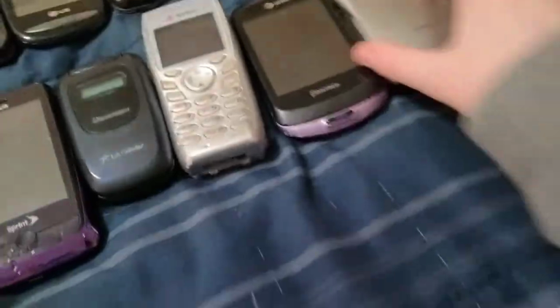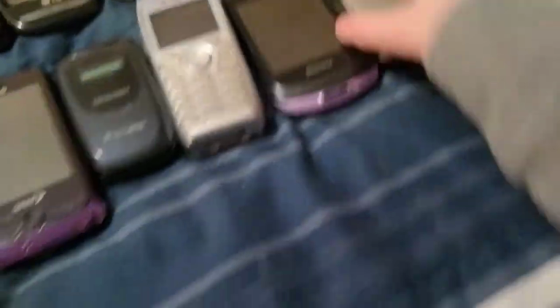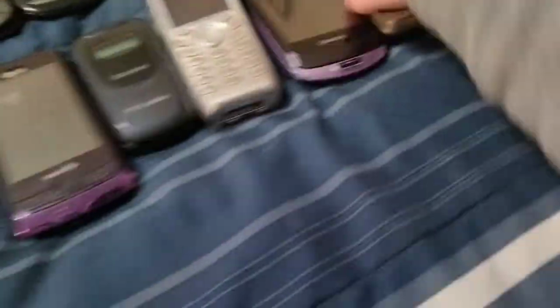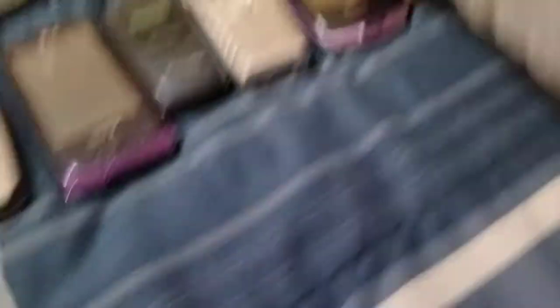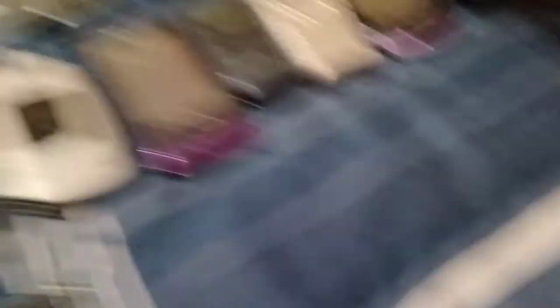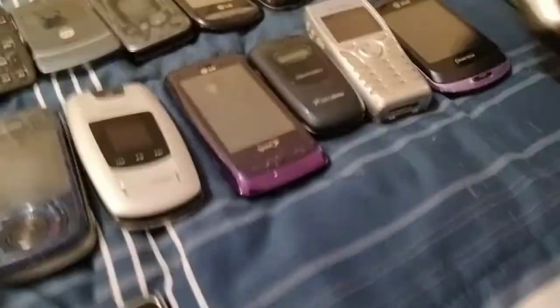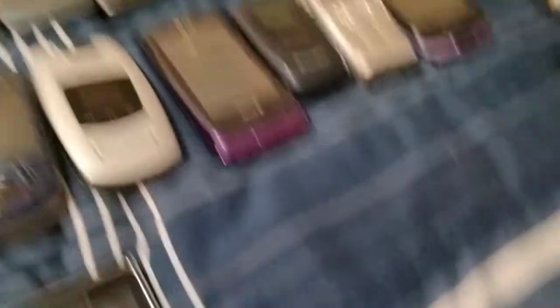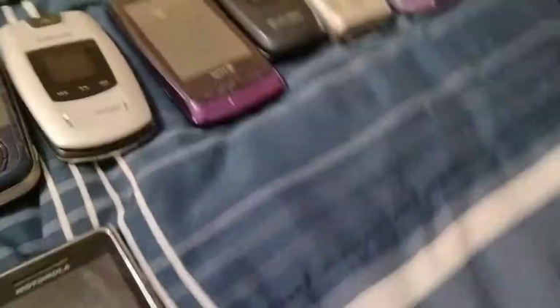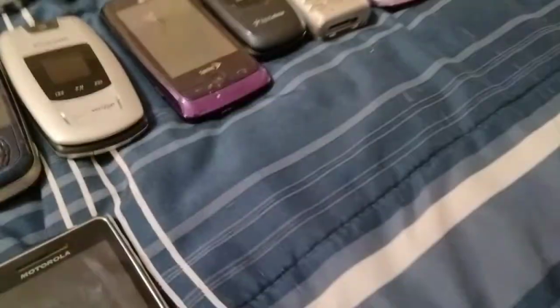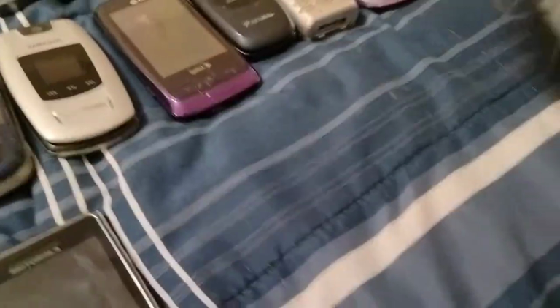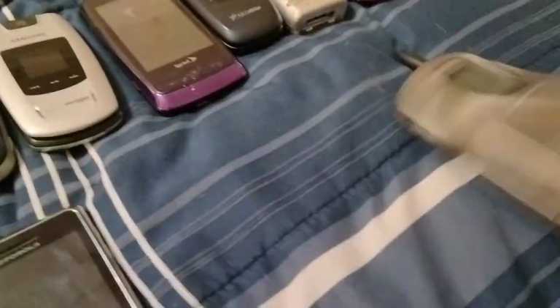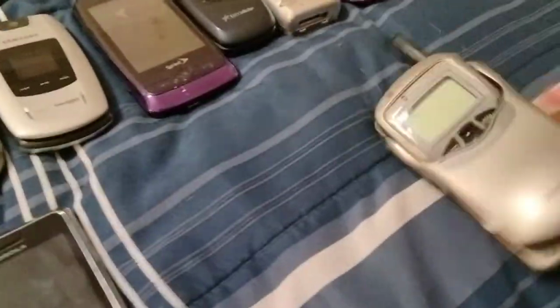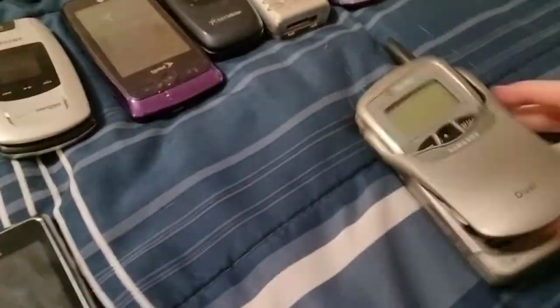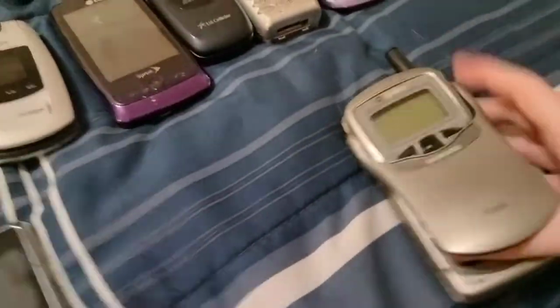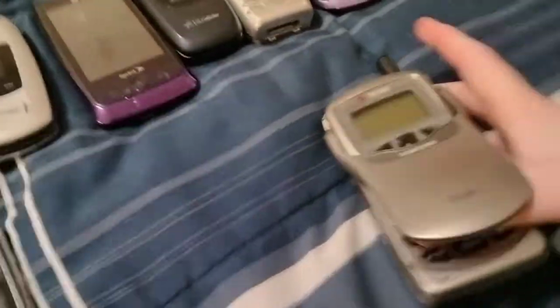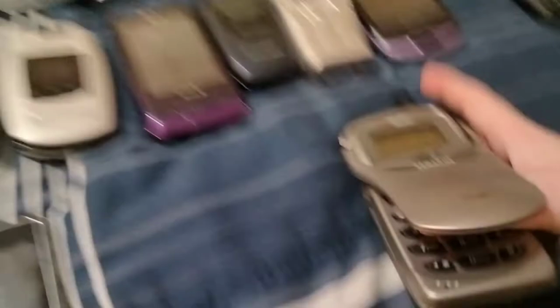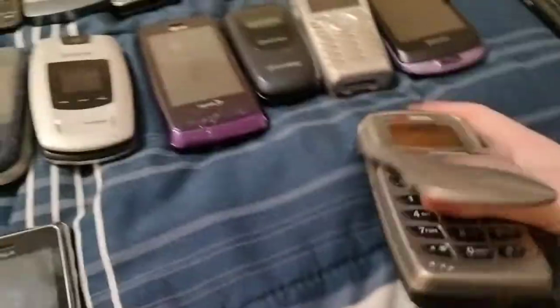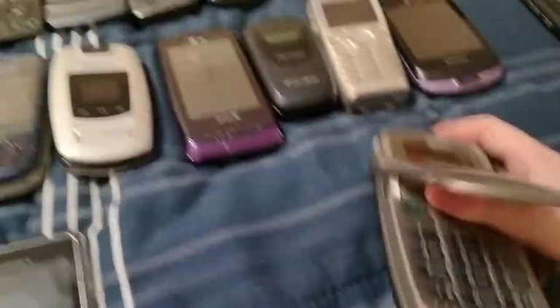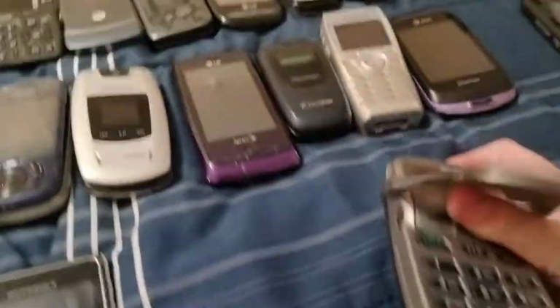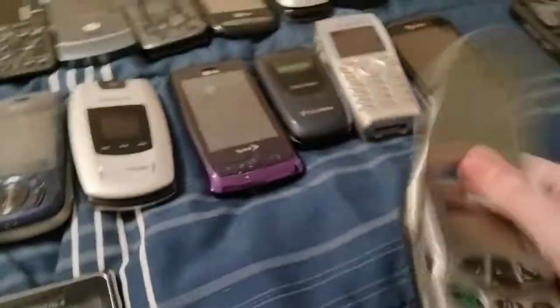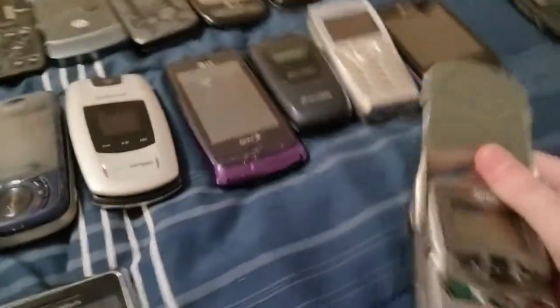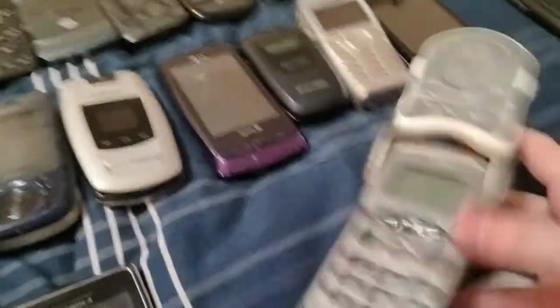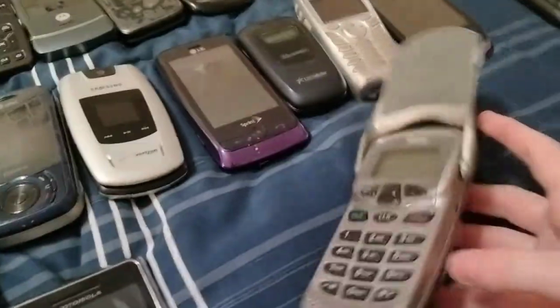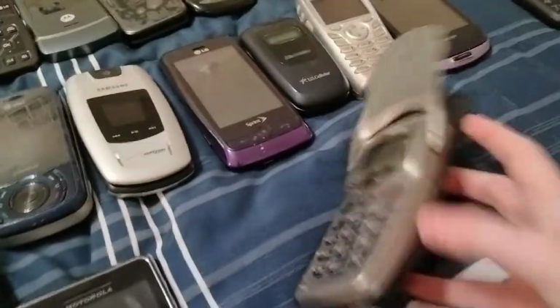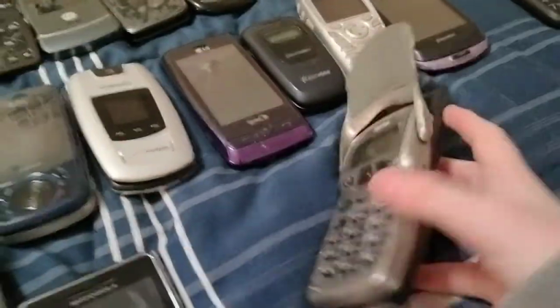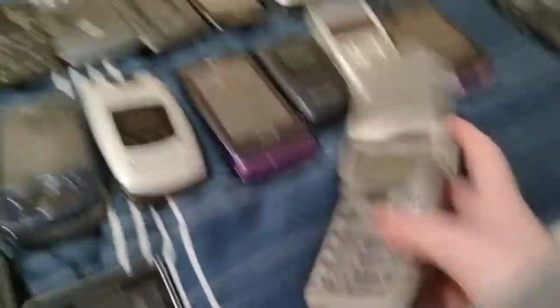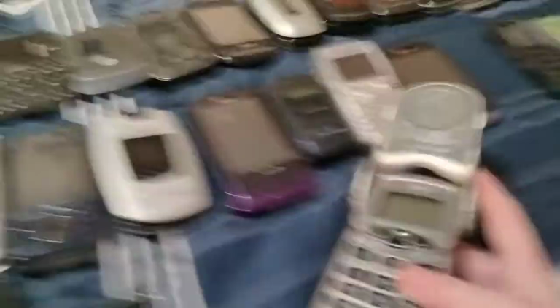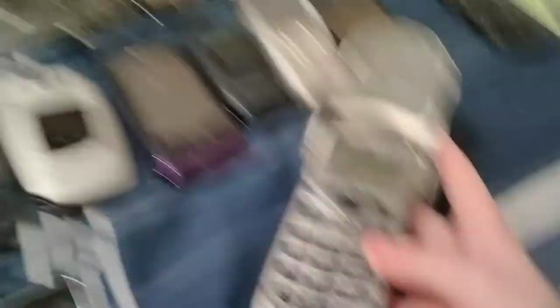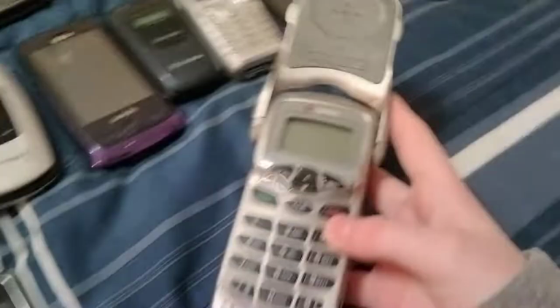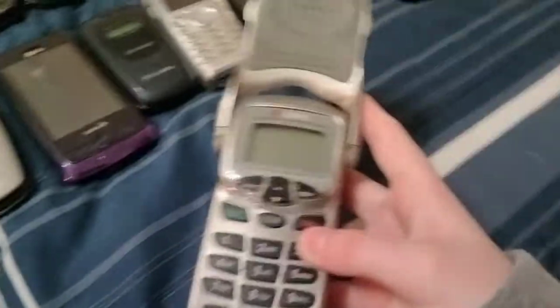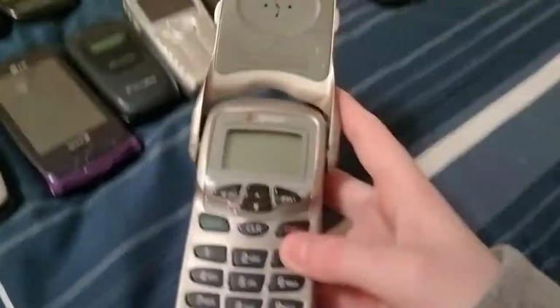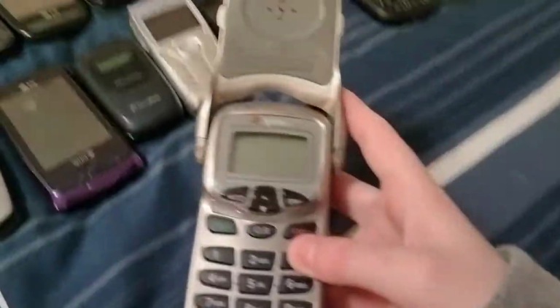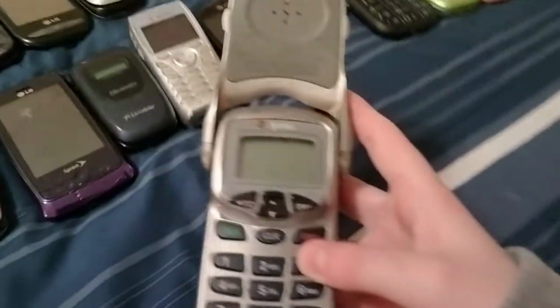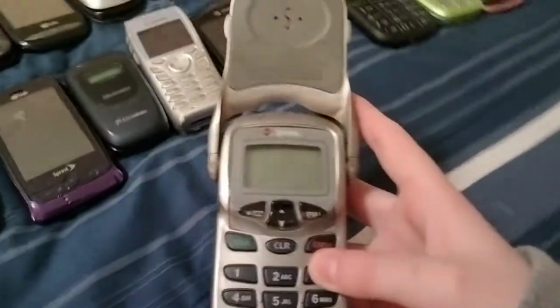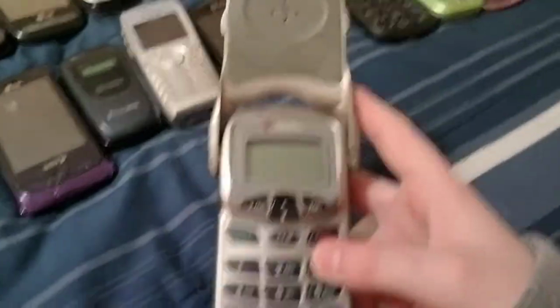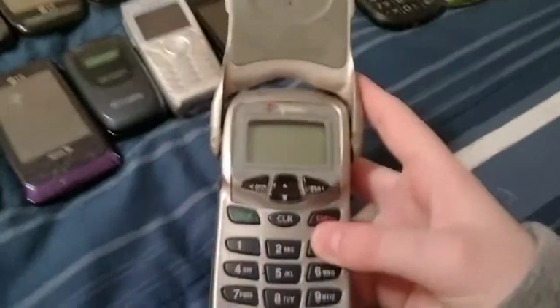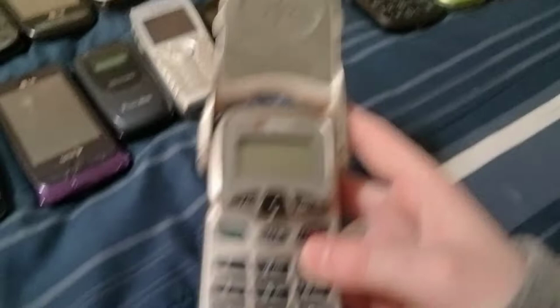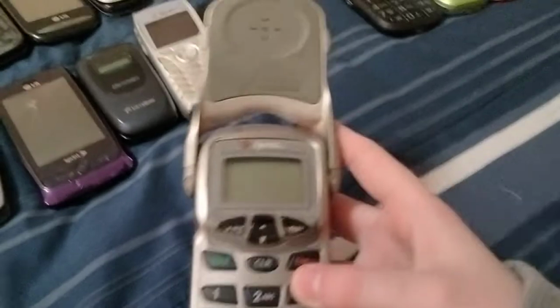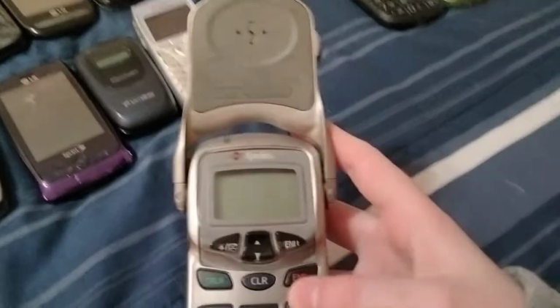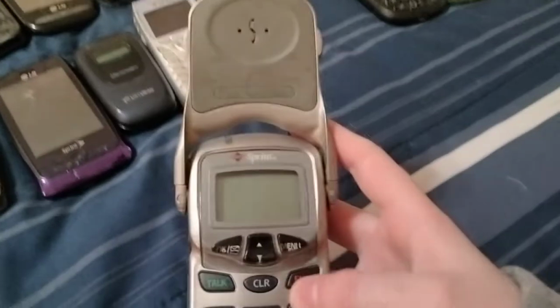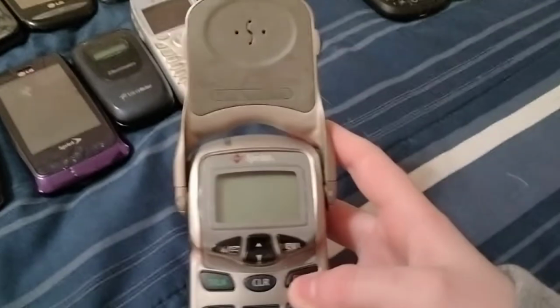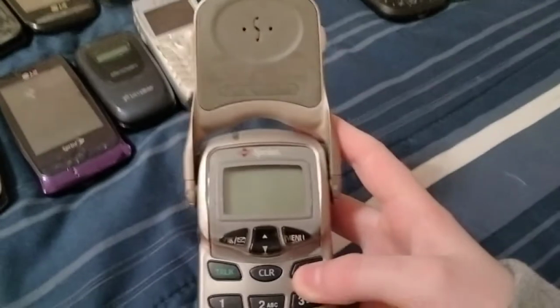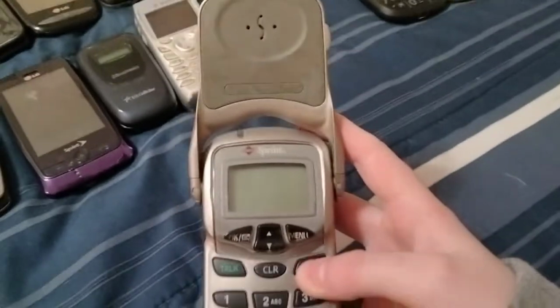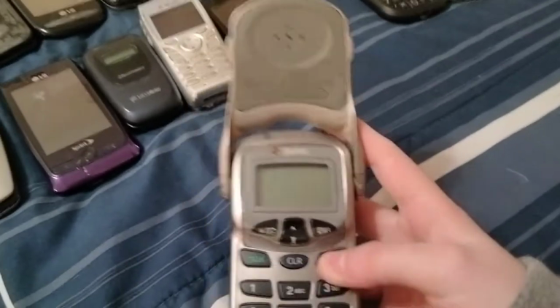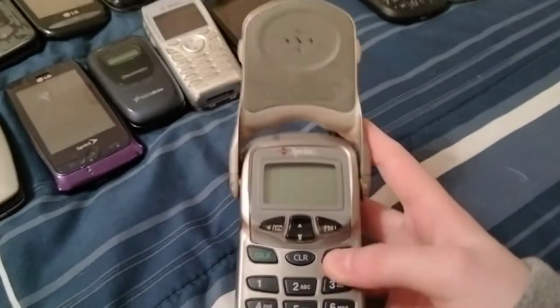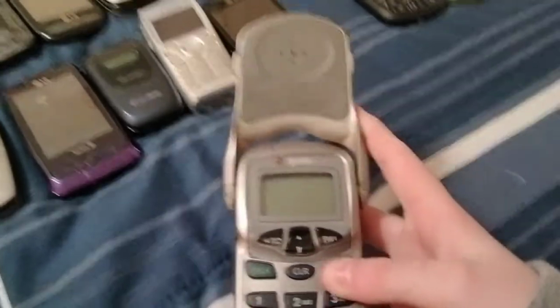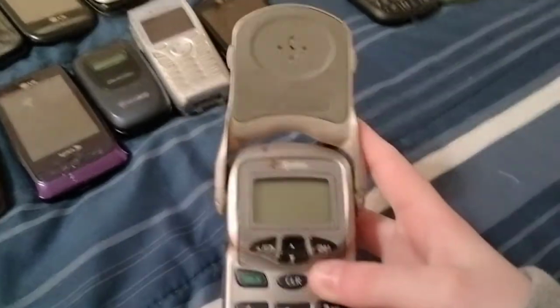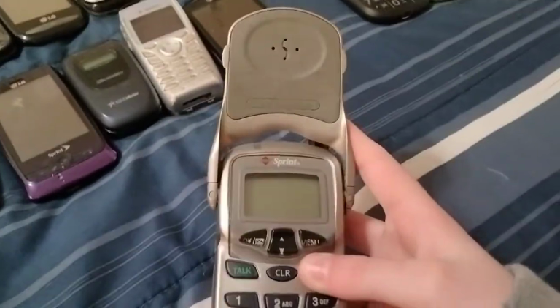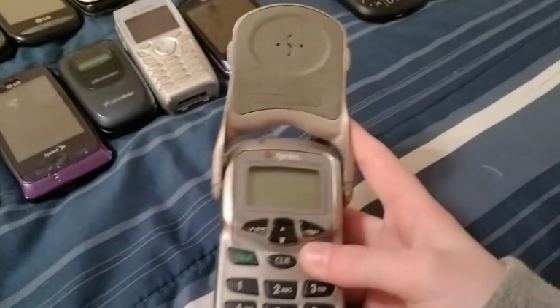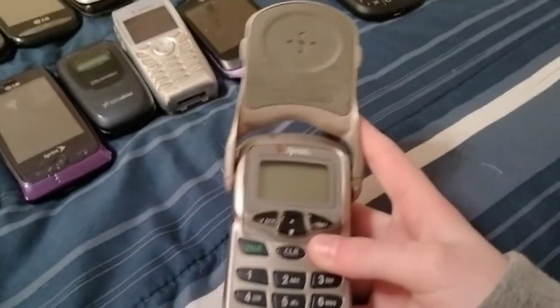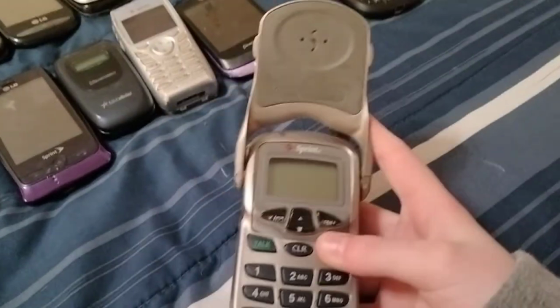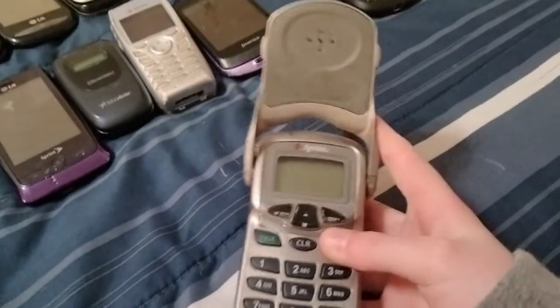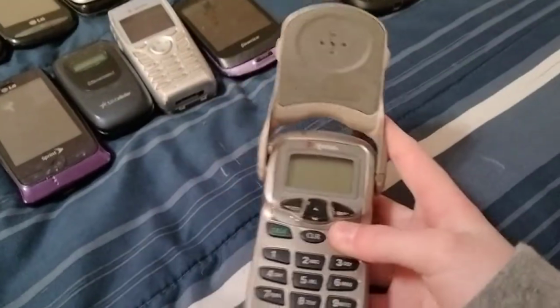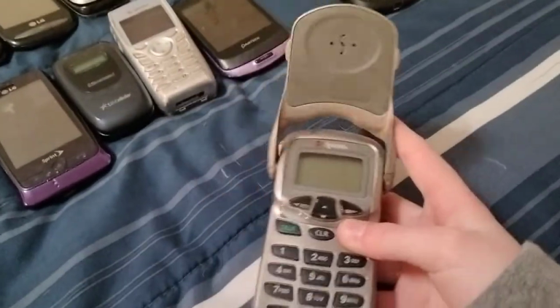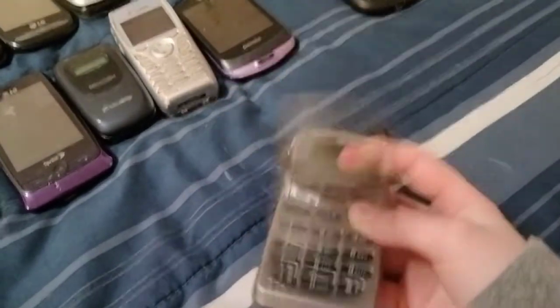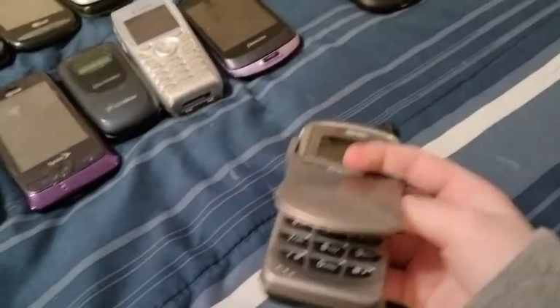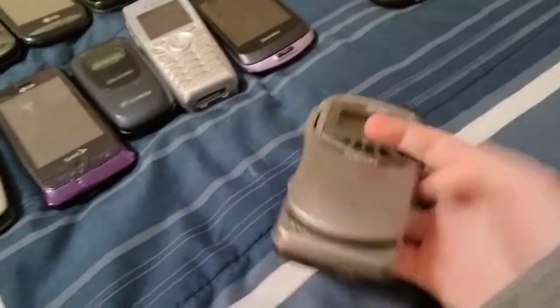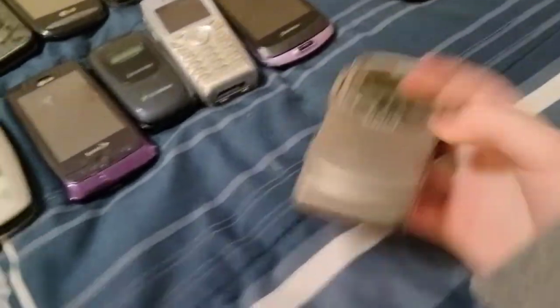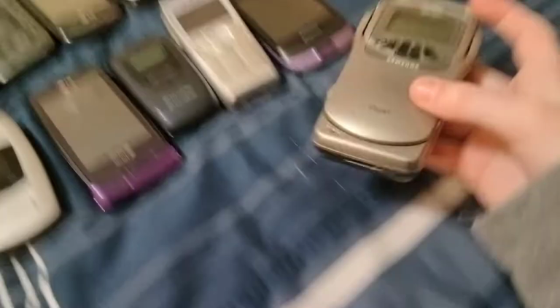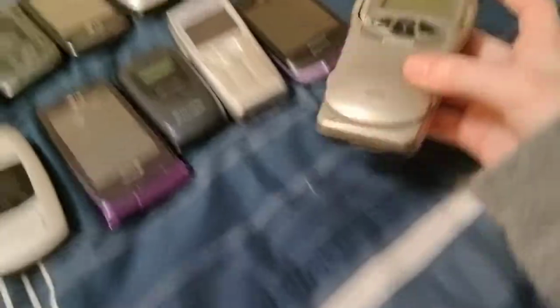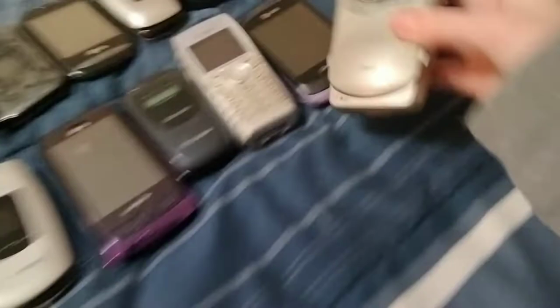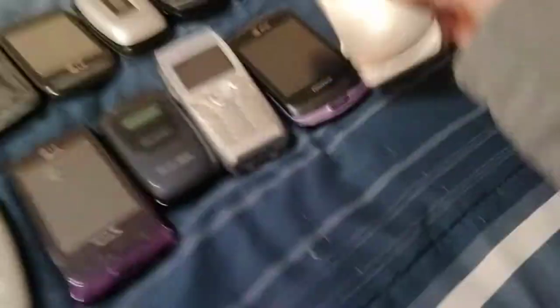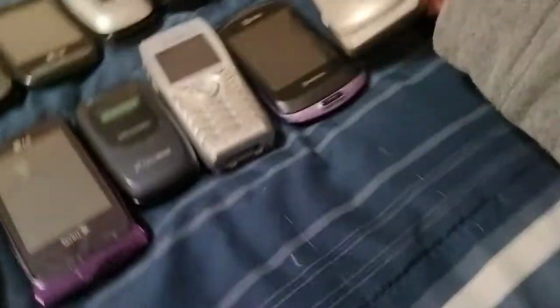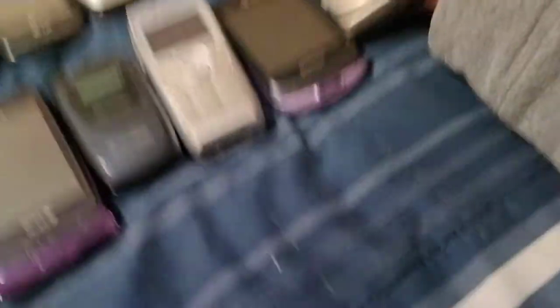Here's a Samsung SCH-3500 on Sprint. This one is also dead.